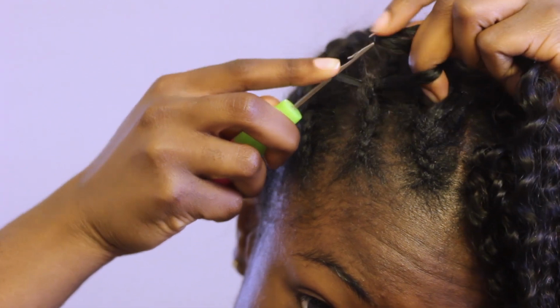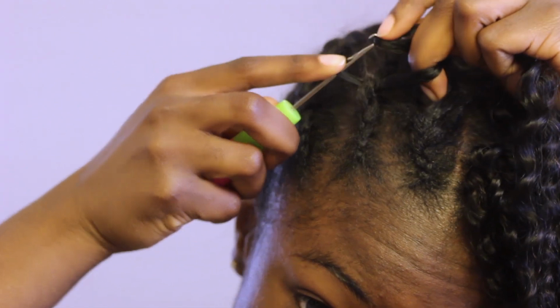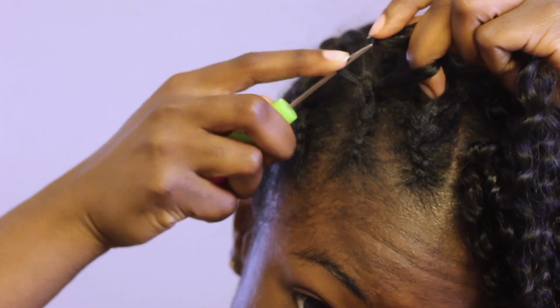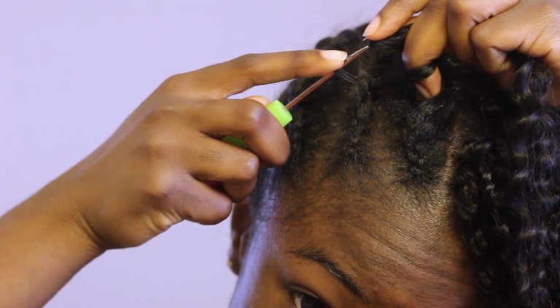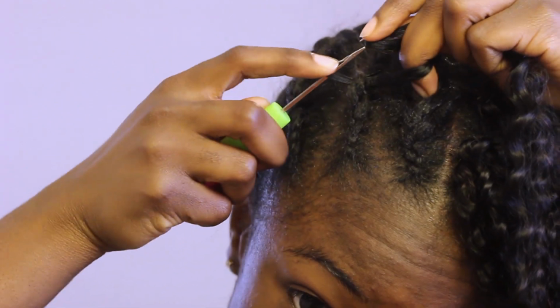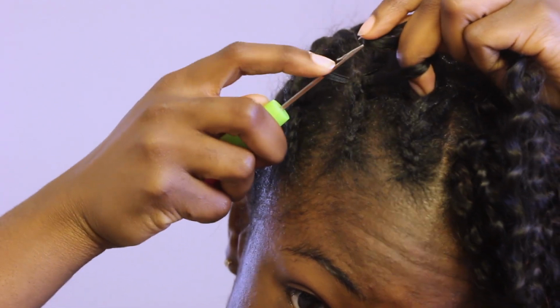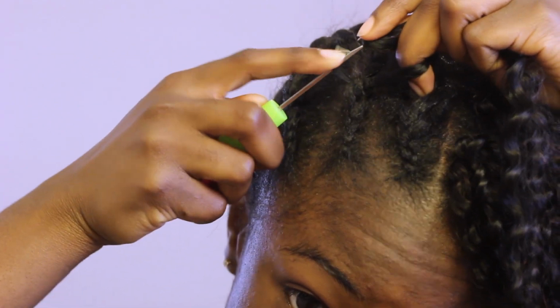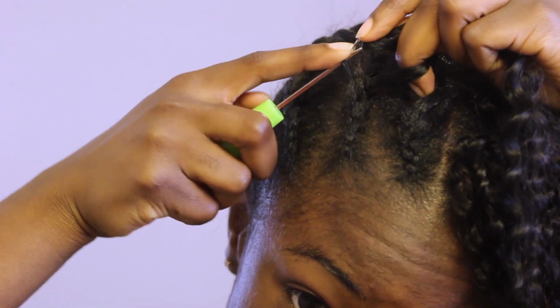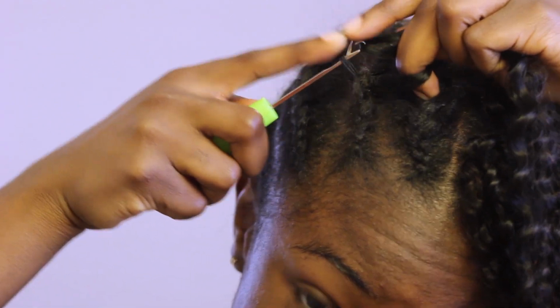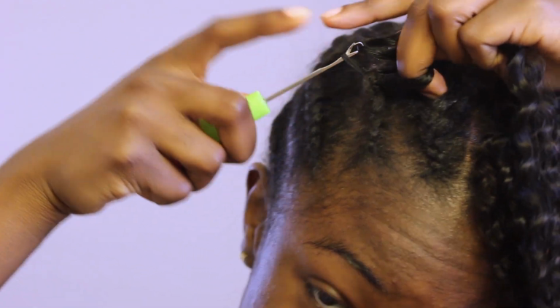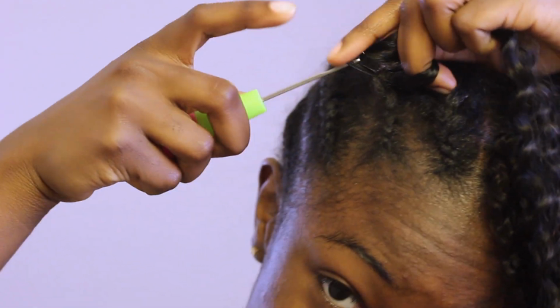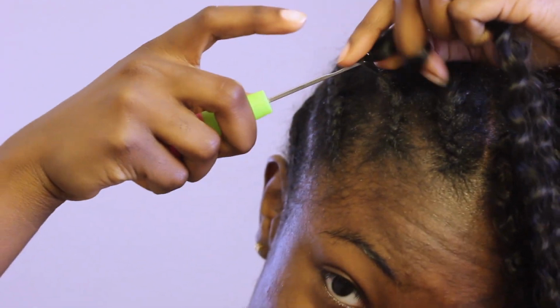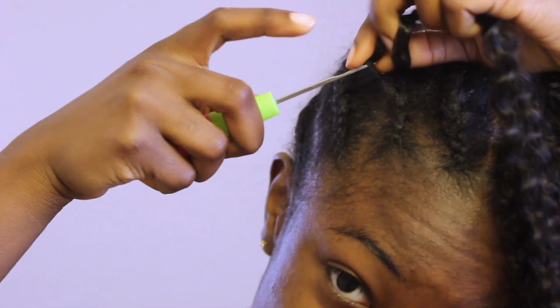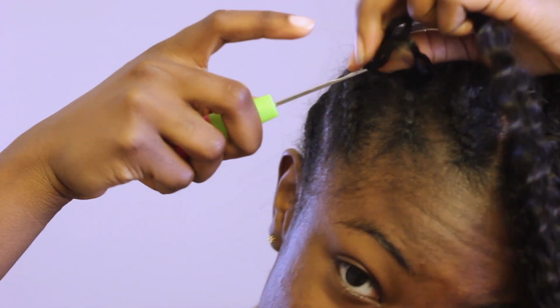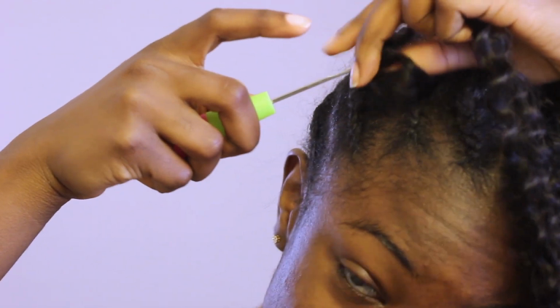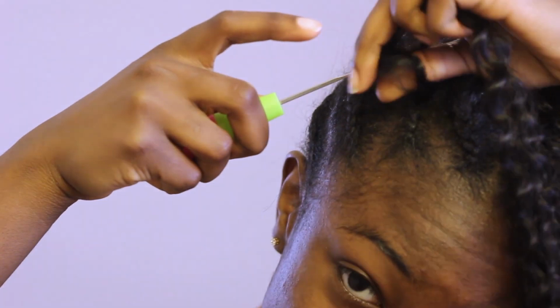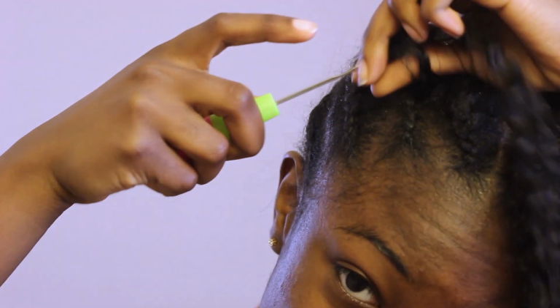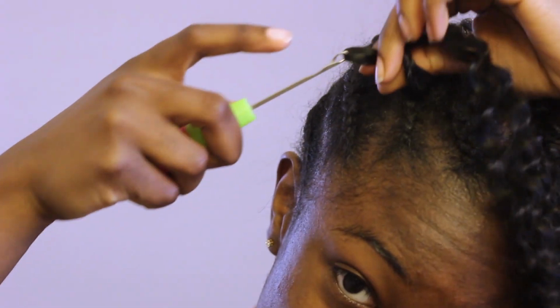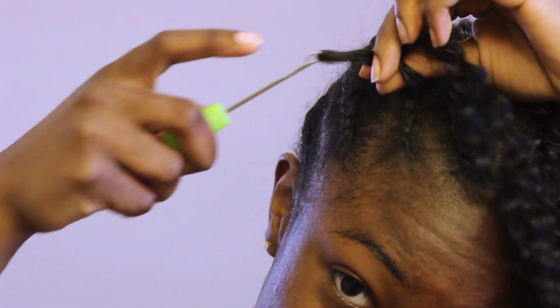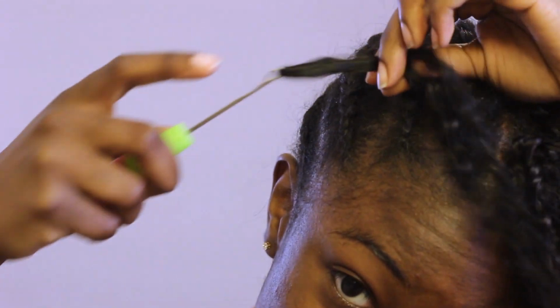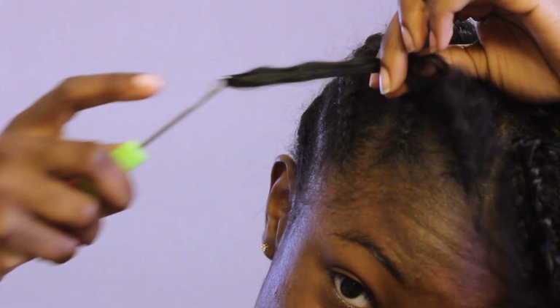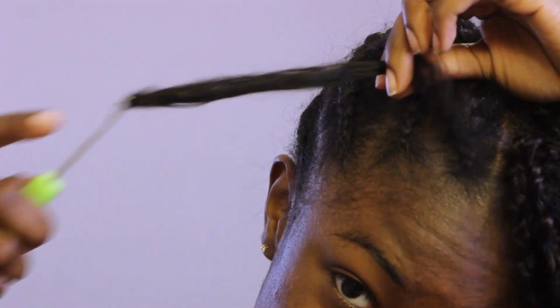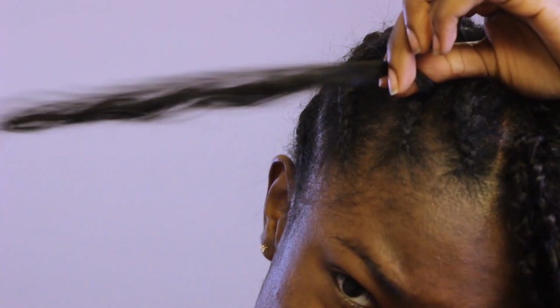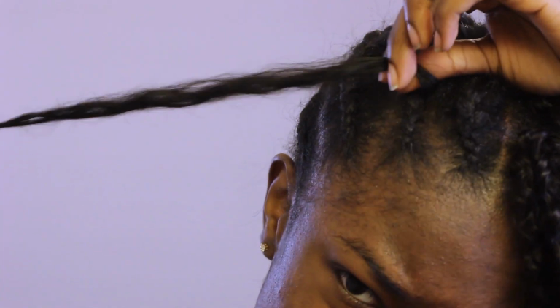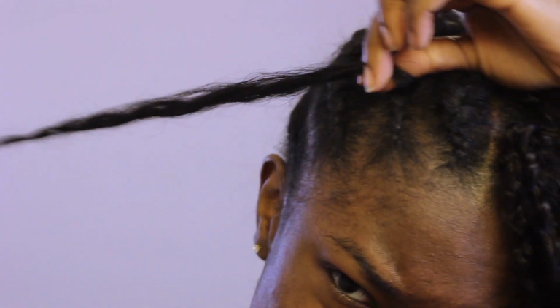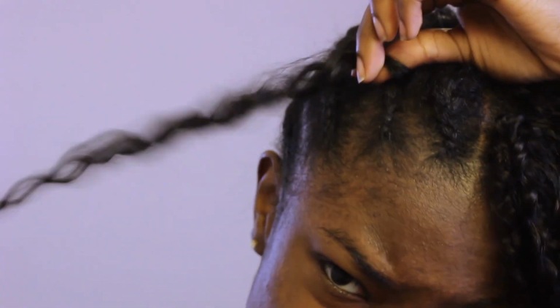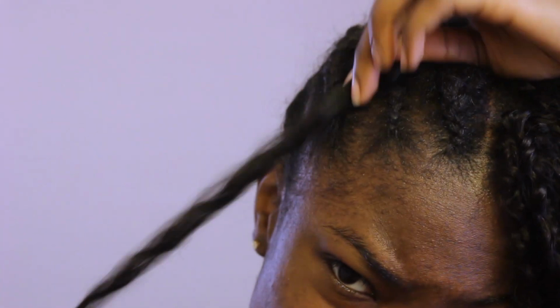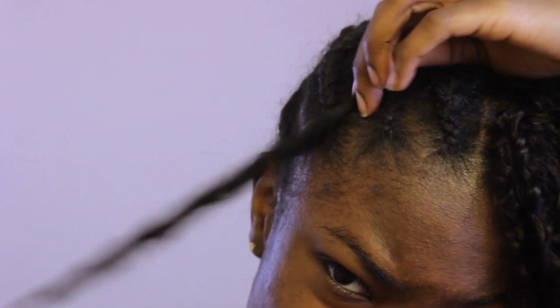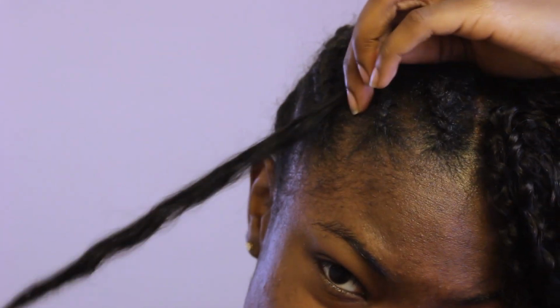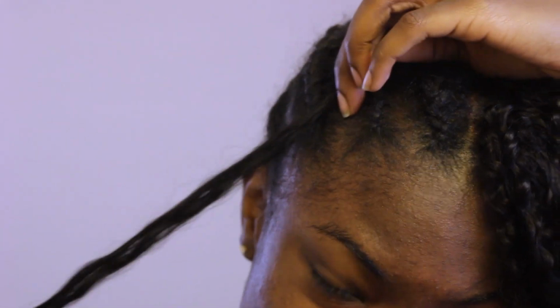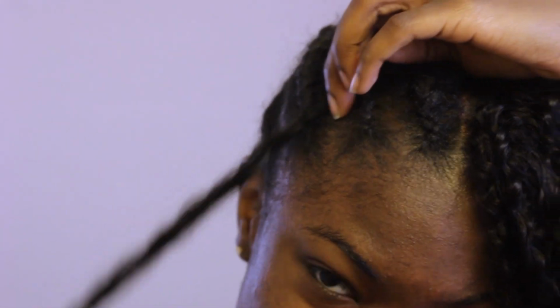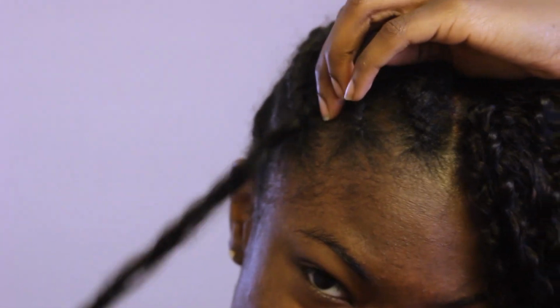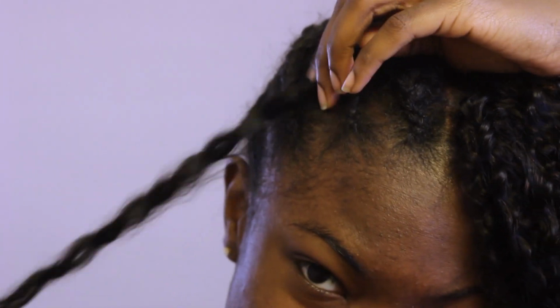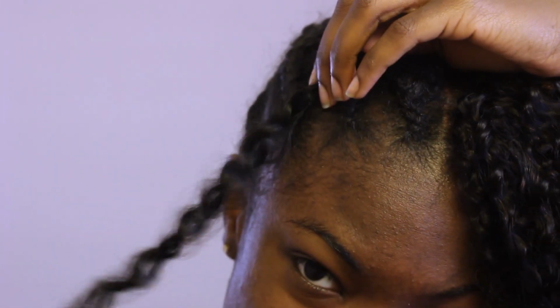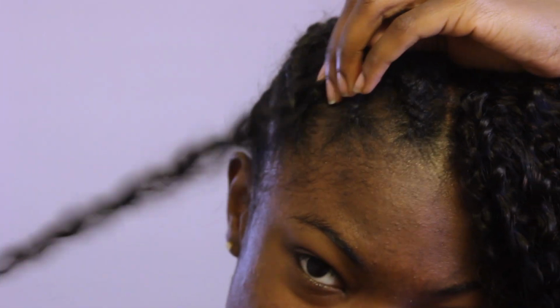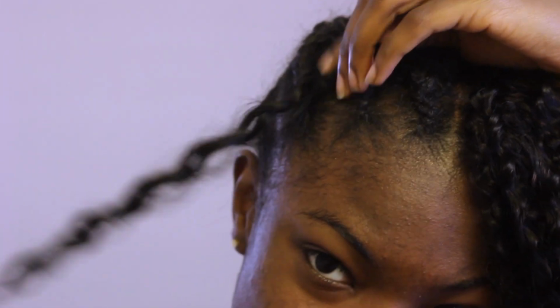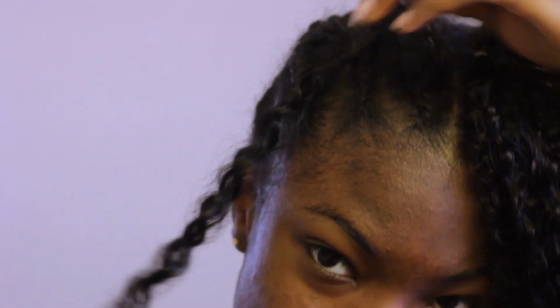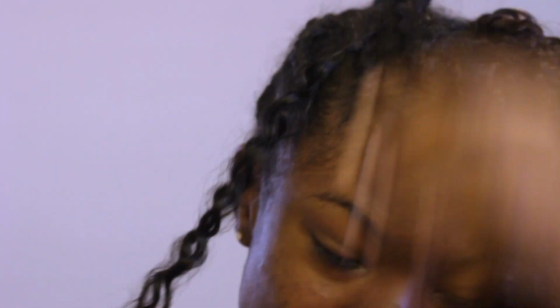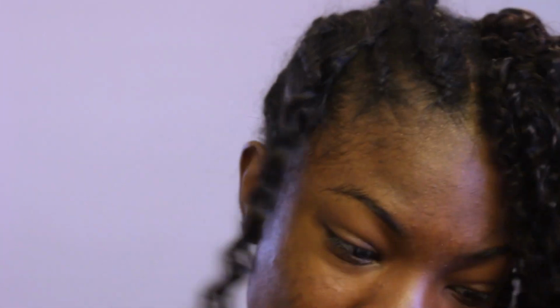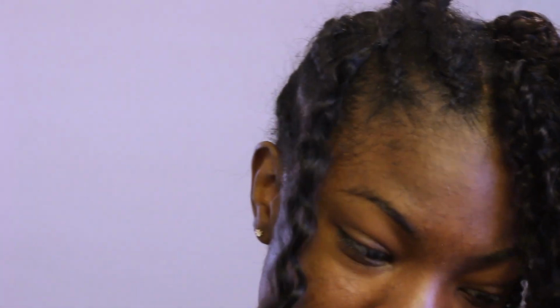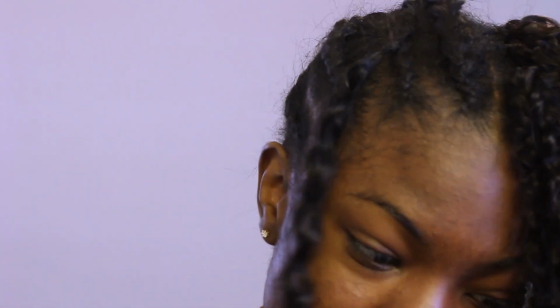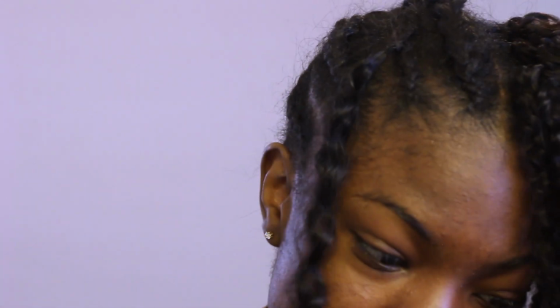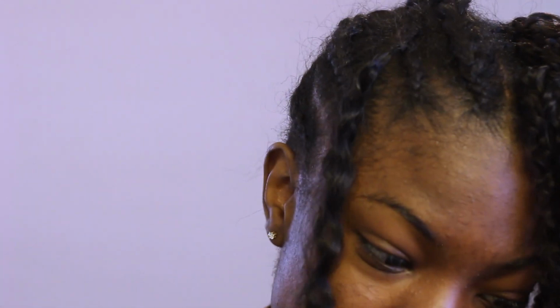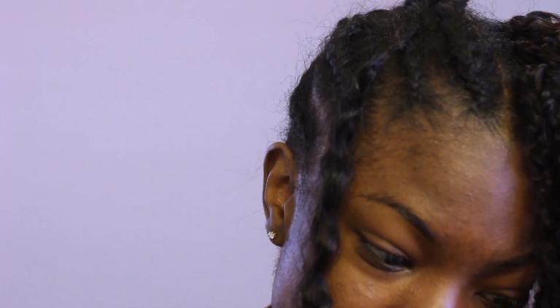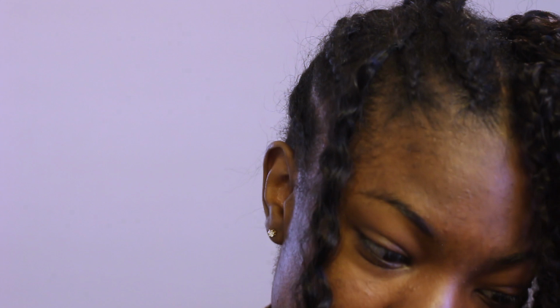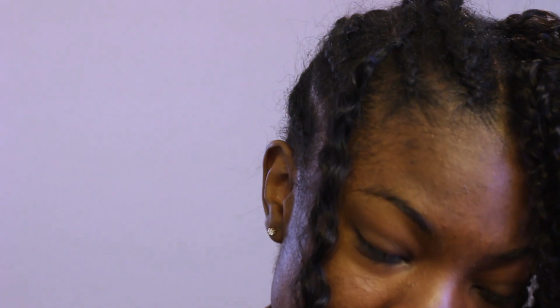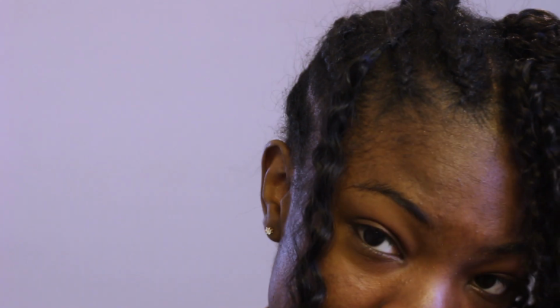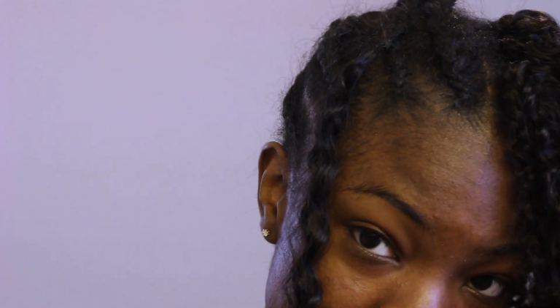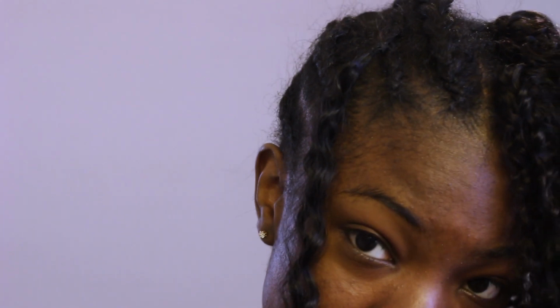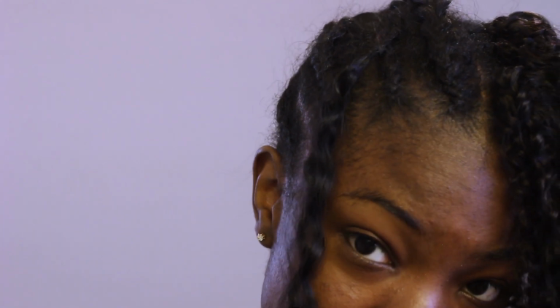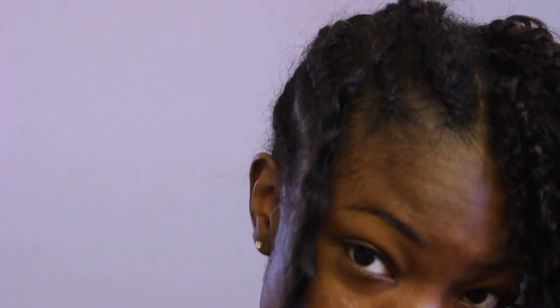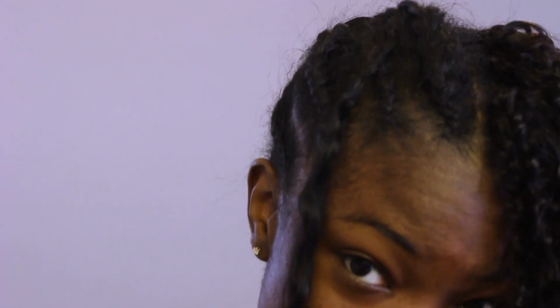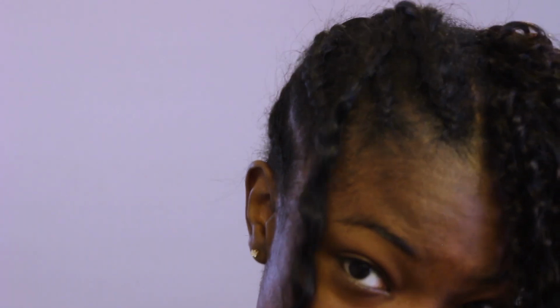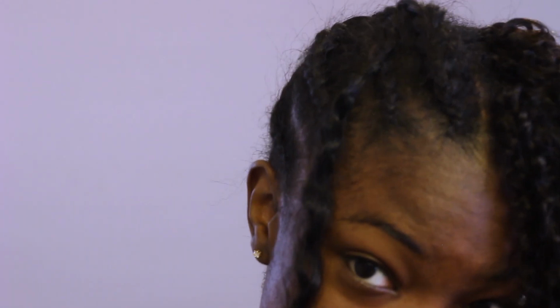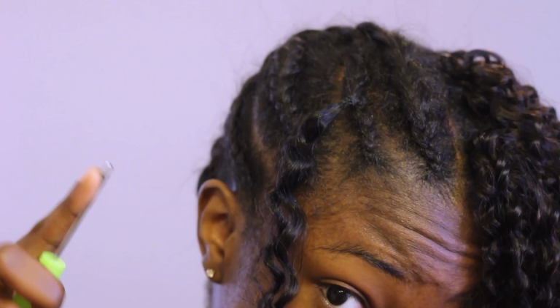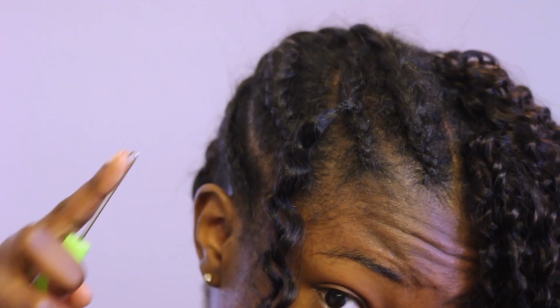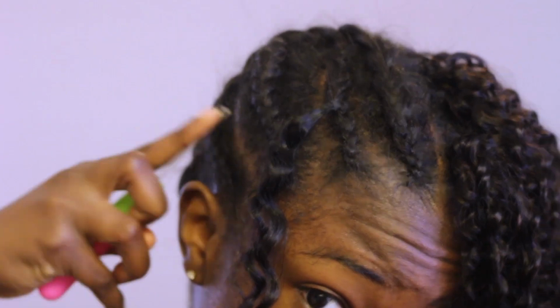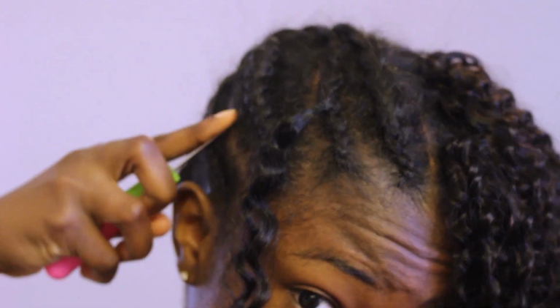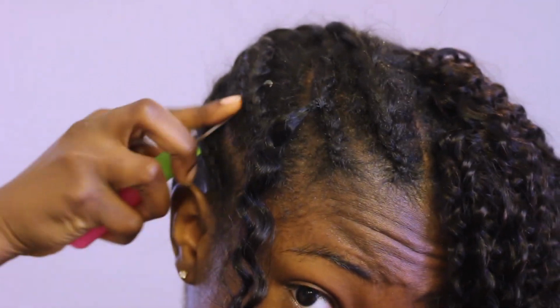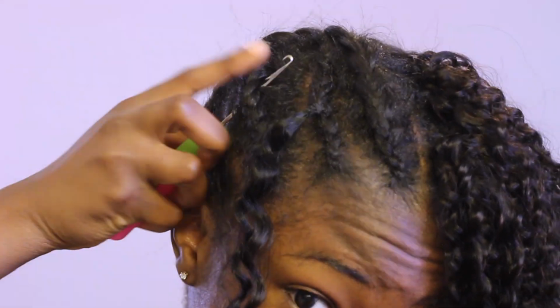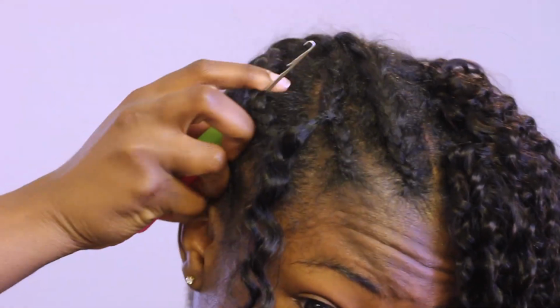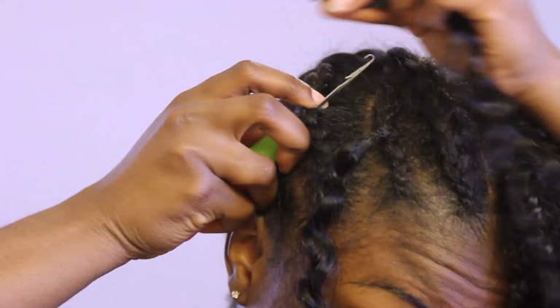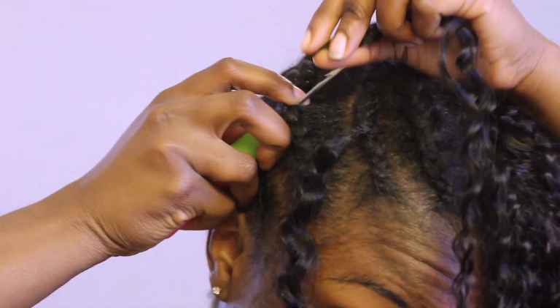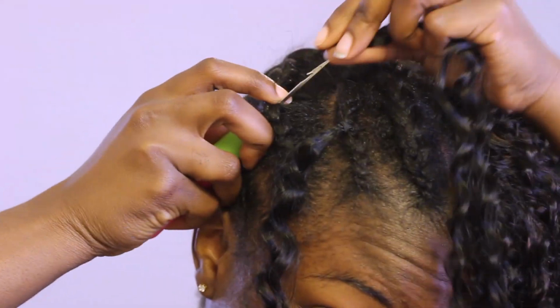Similarly, I put the latch hook needle through my braid, grab the hair, and pull it through.